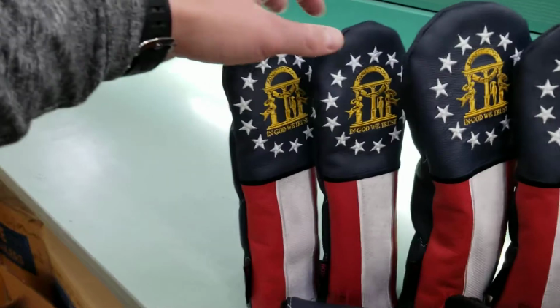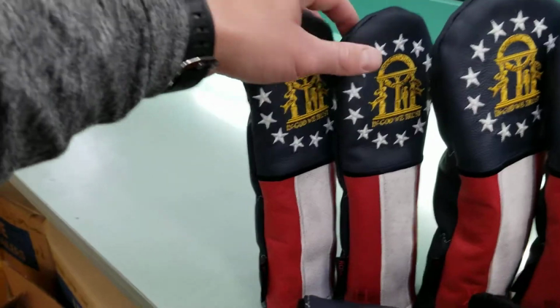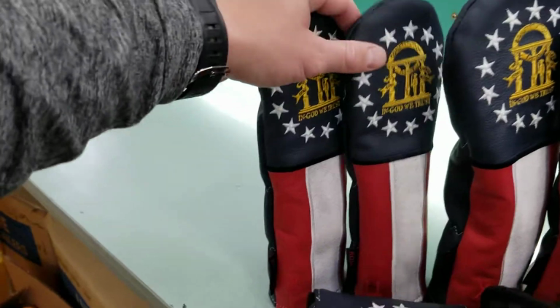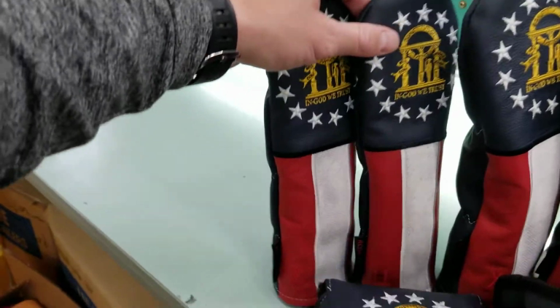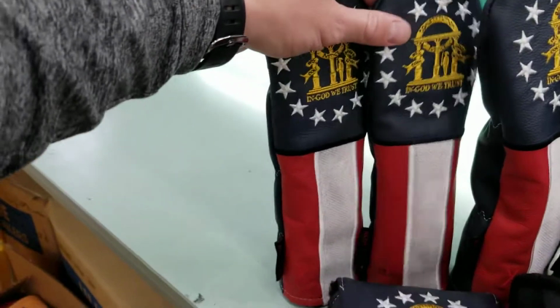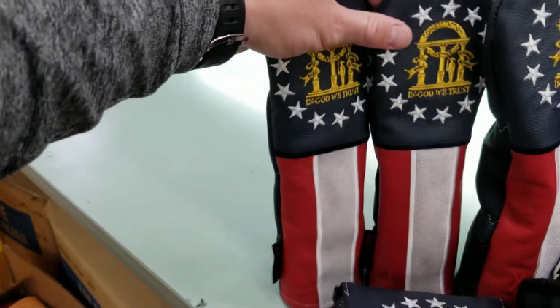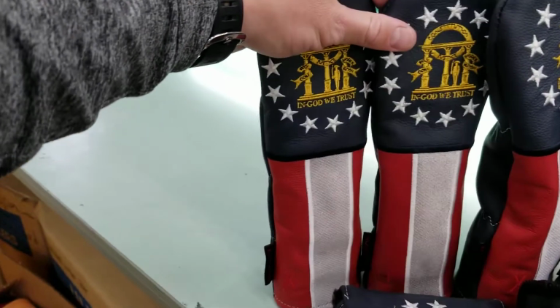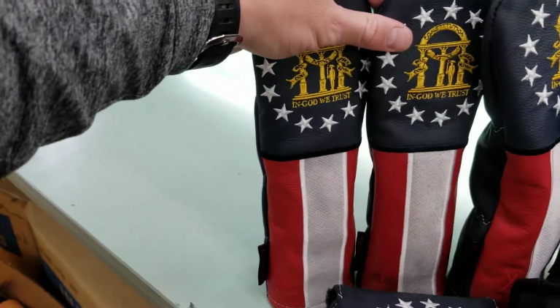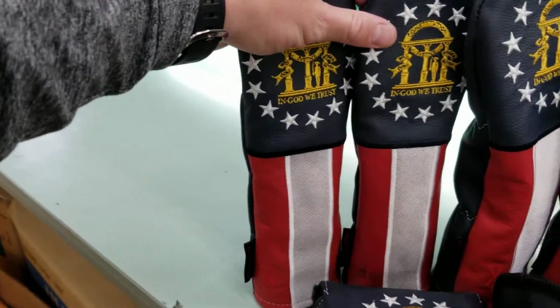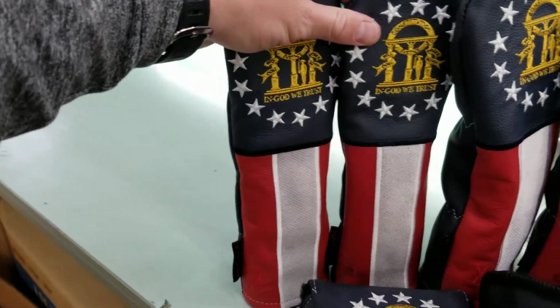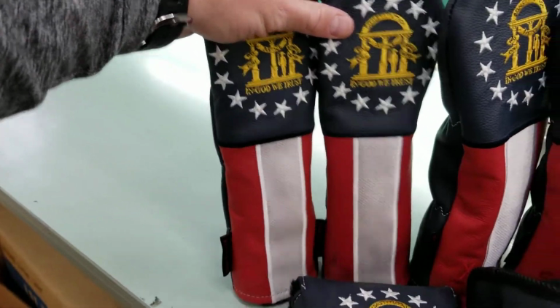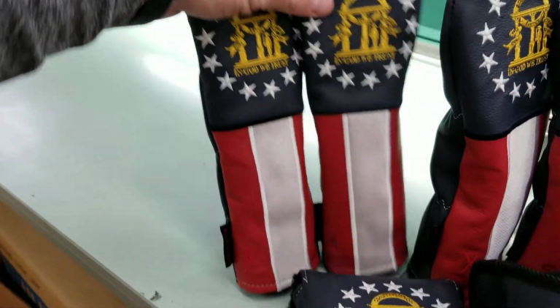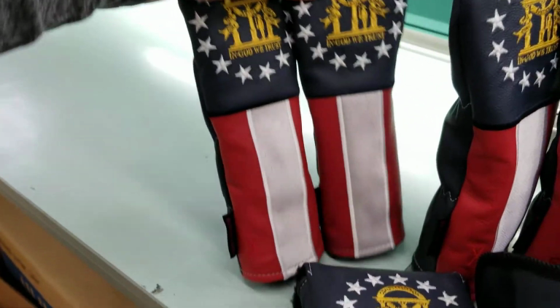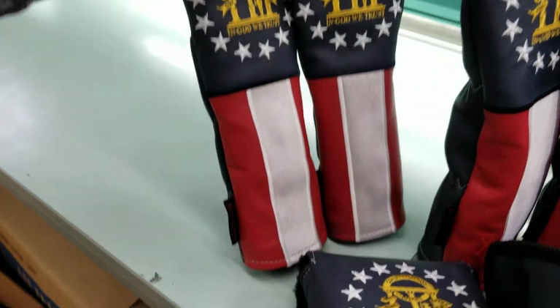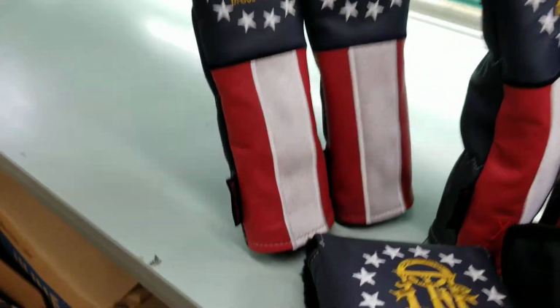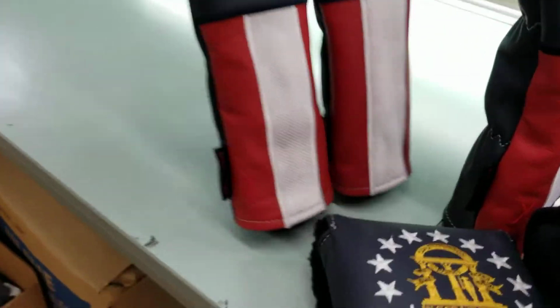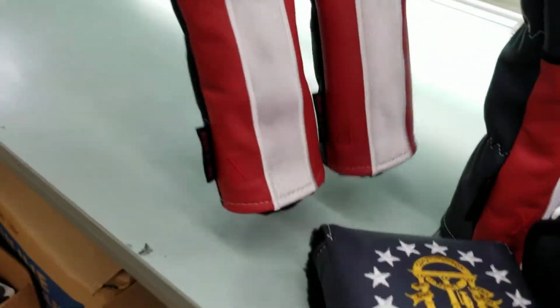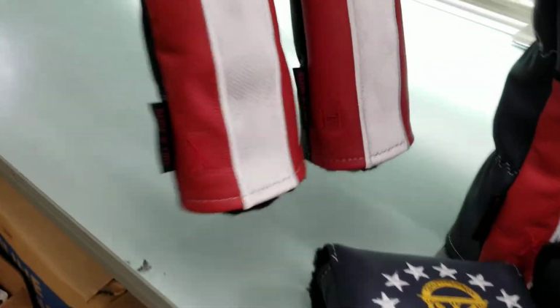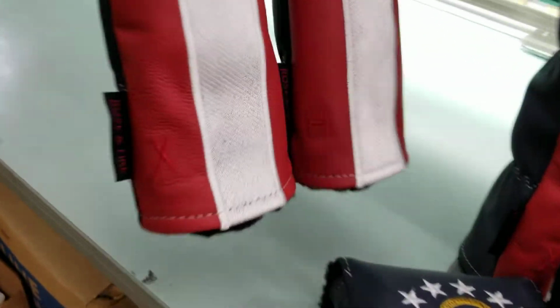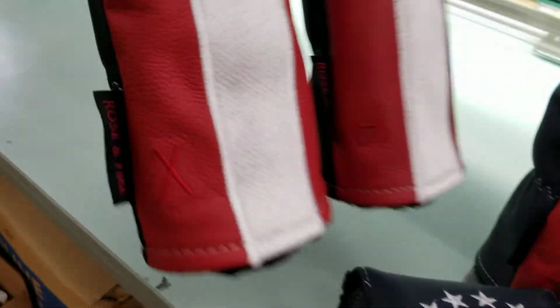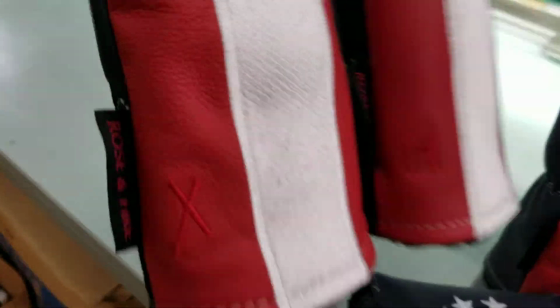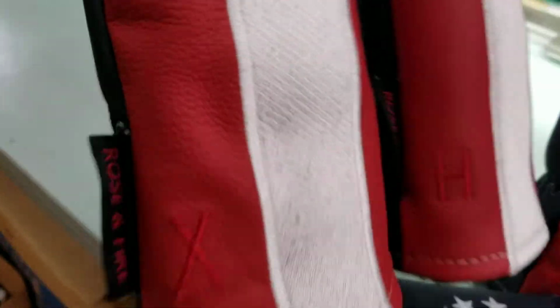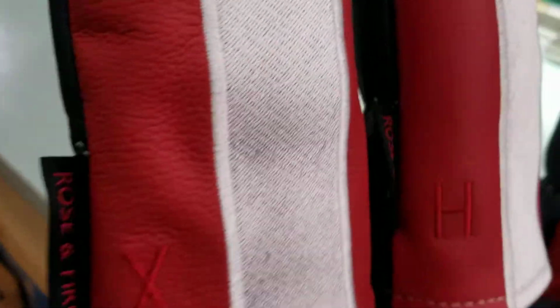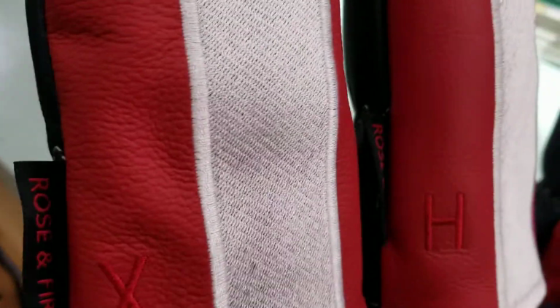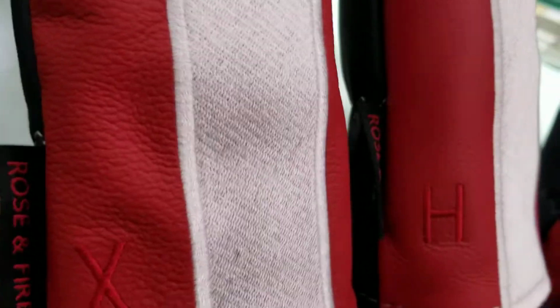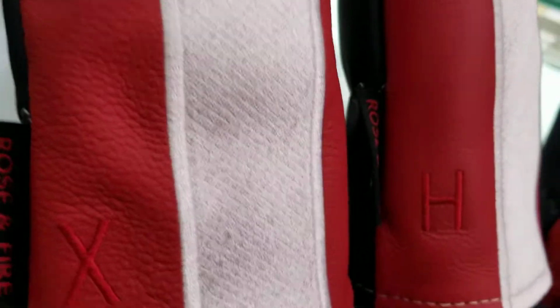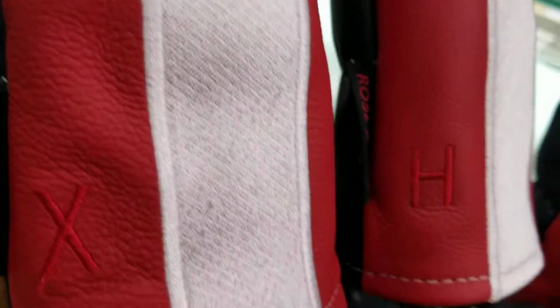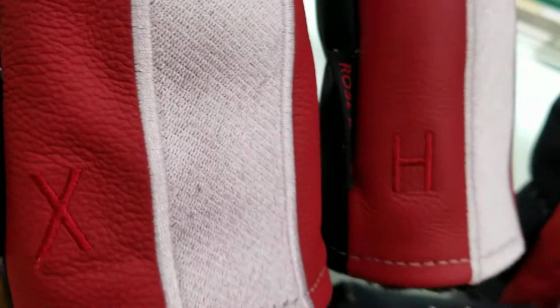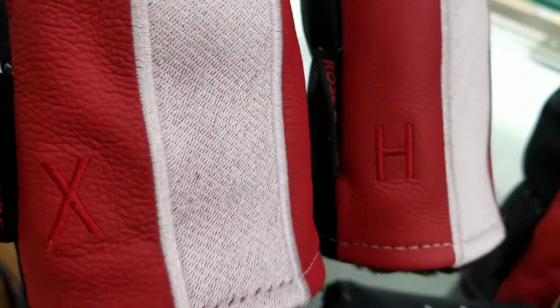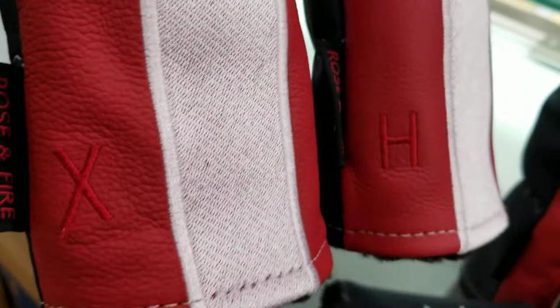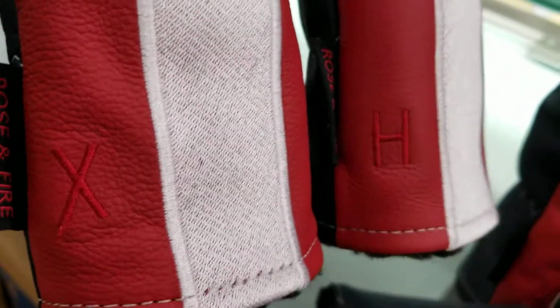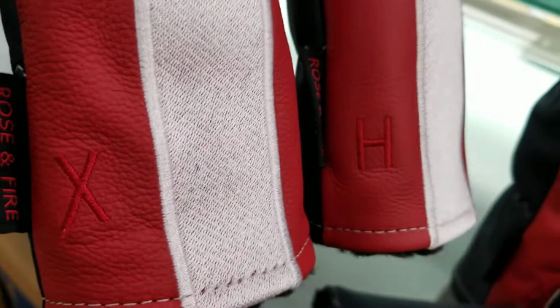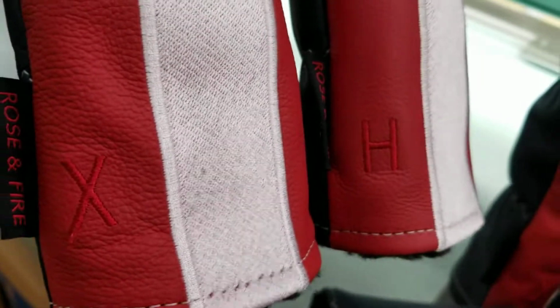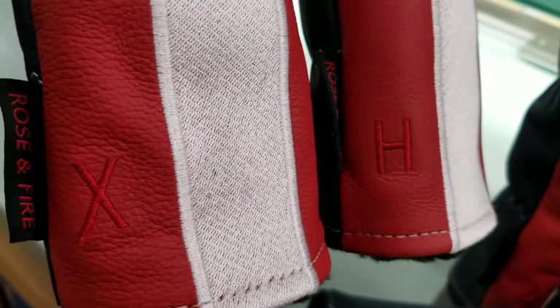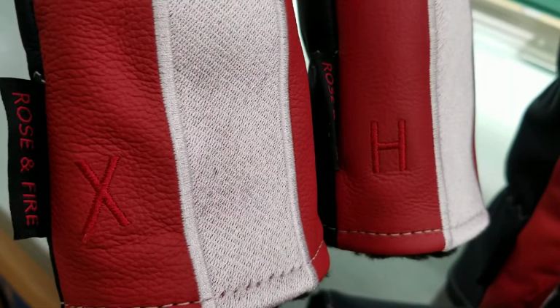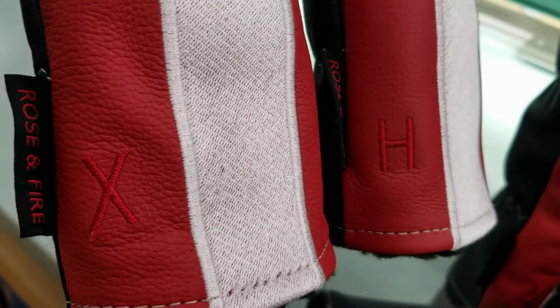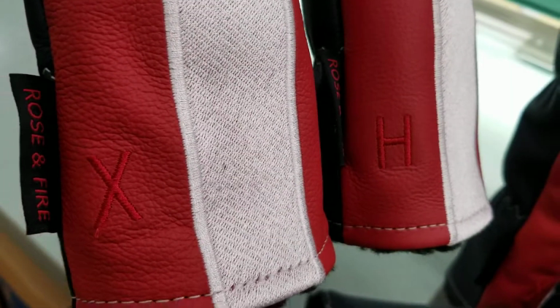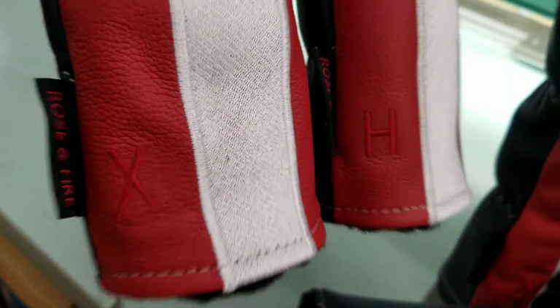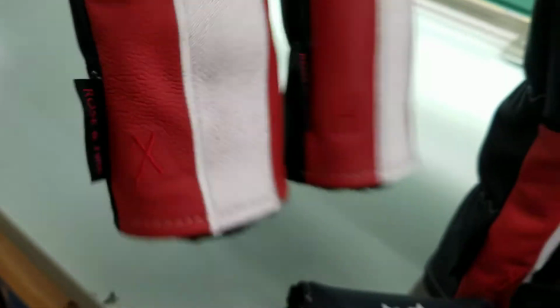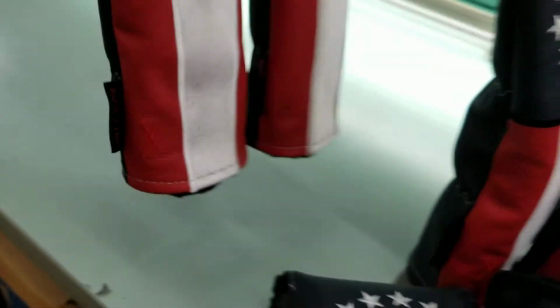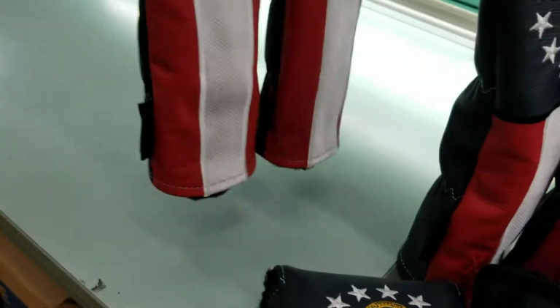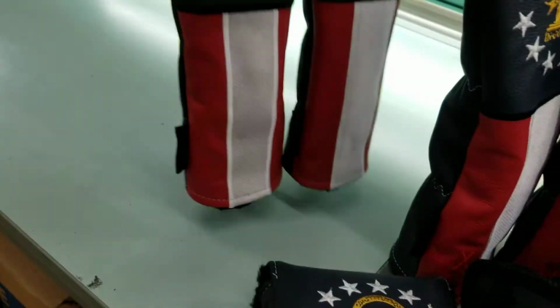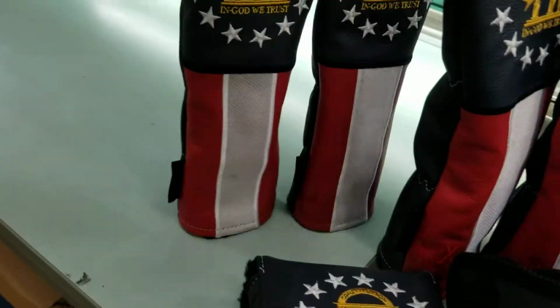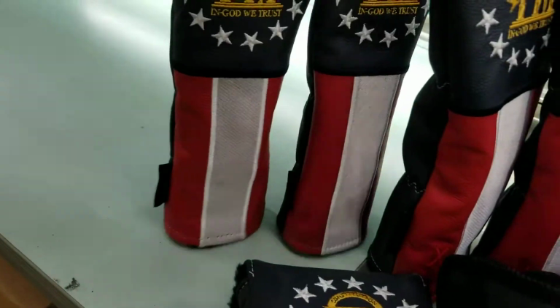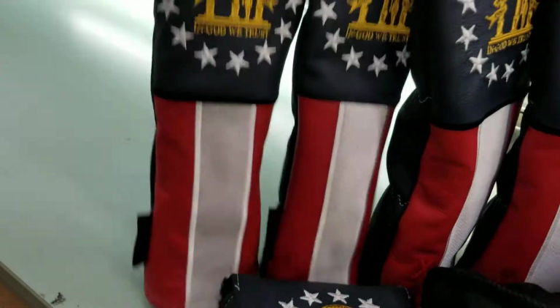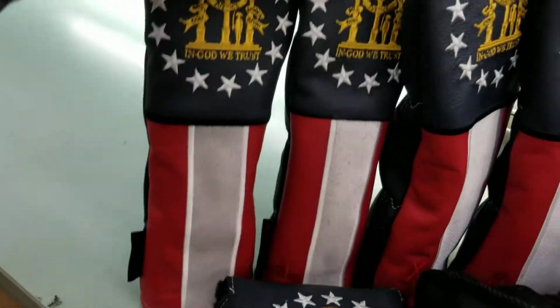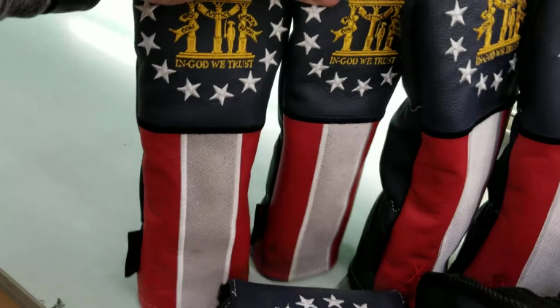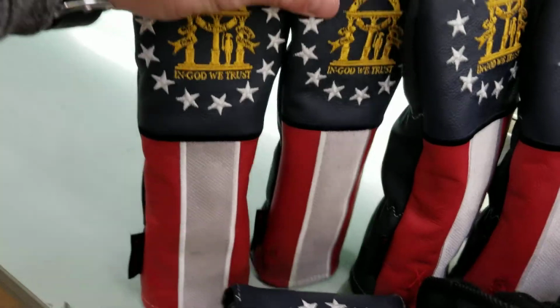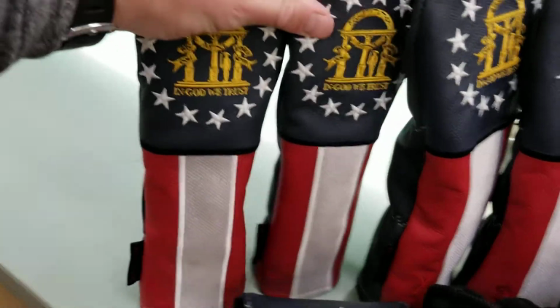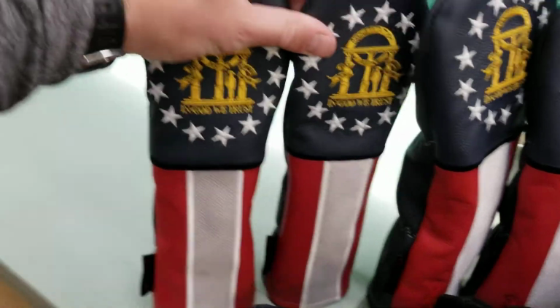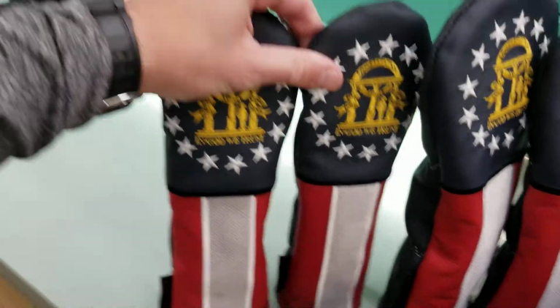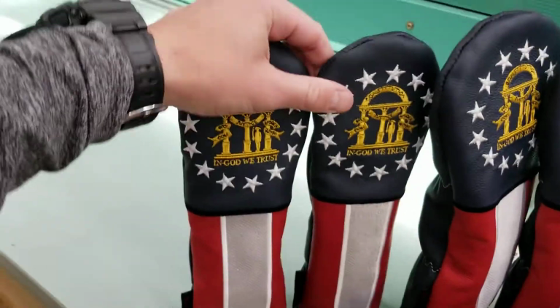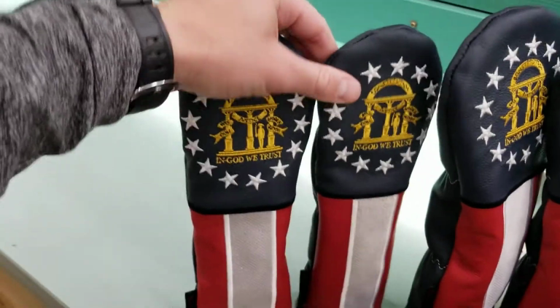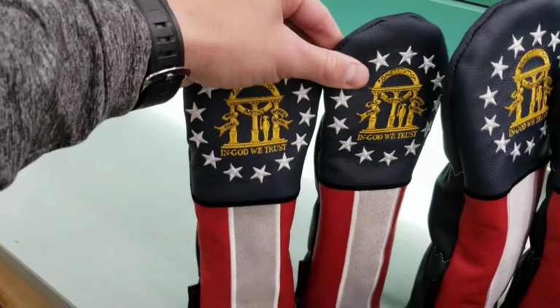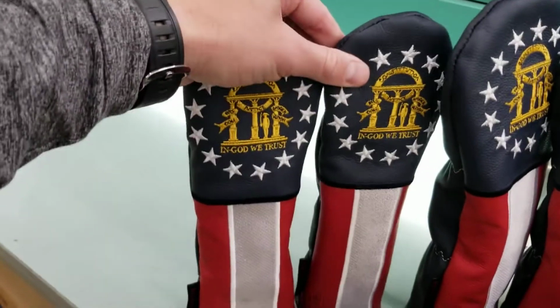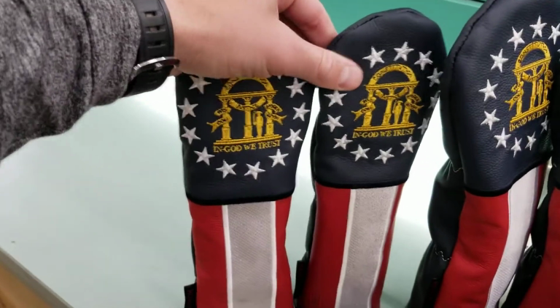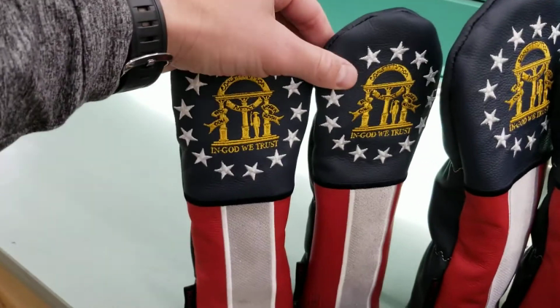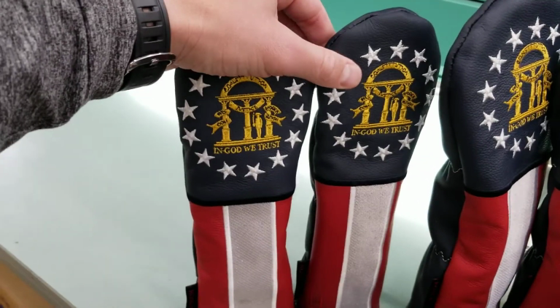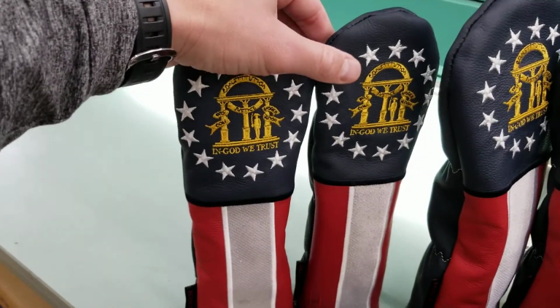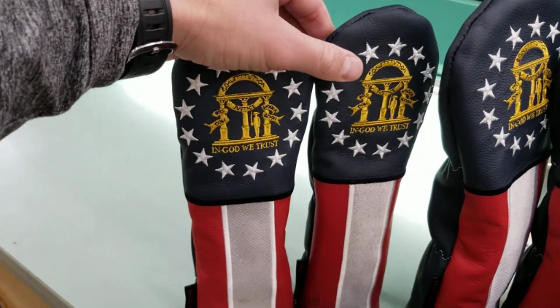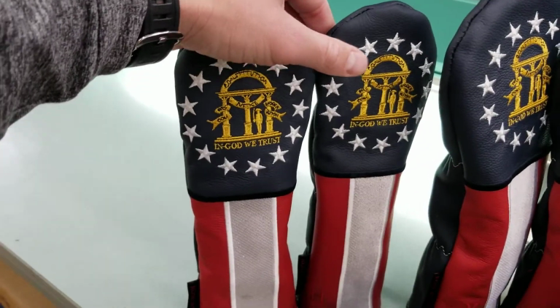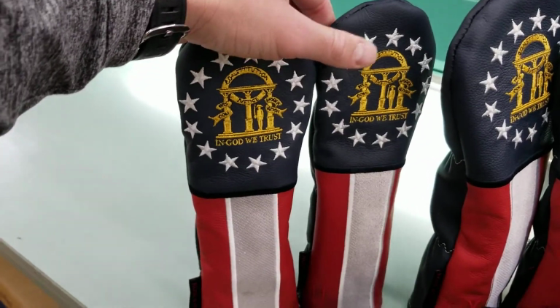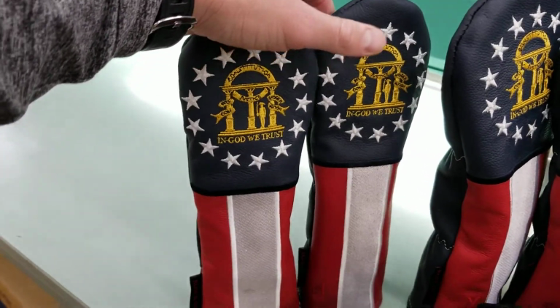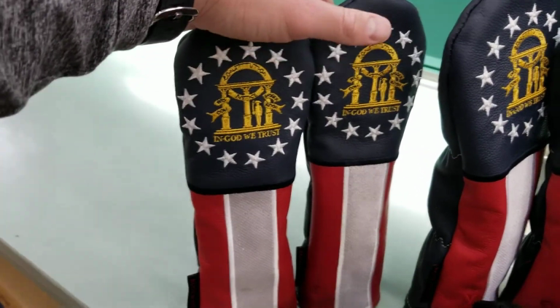And over here we got the hybrids — those are labeled H and X, as you can see. Same size as each other again.